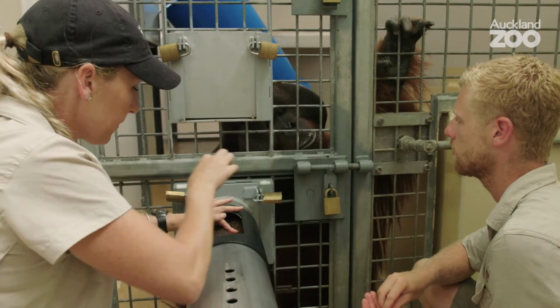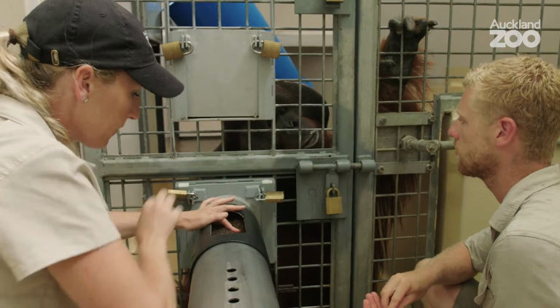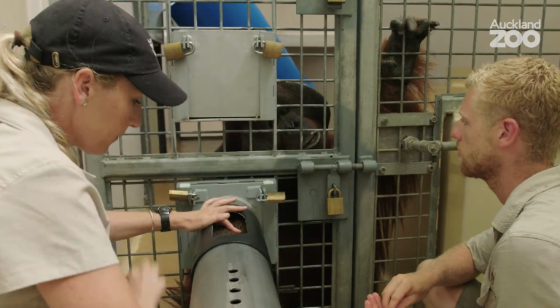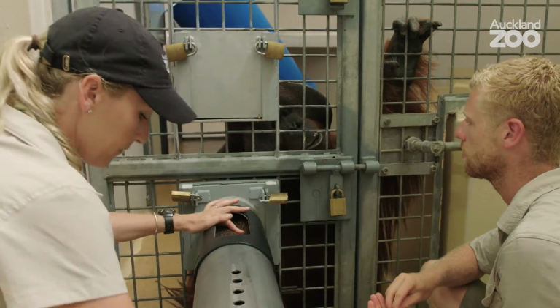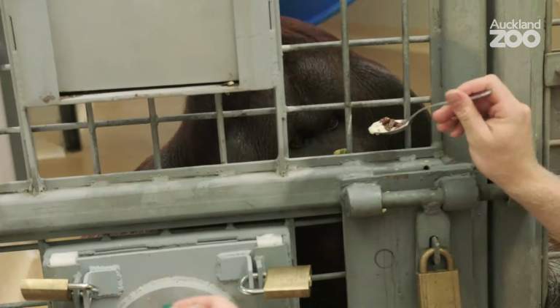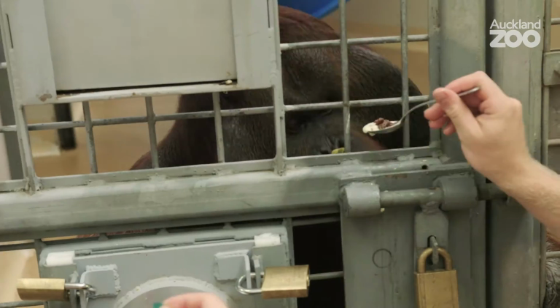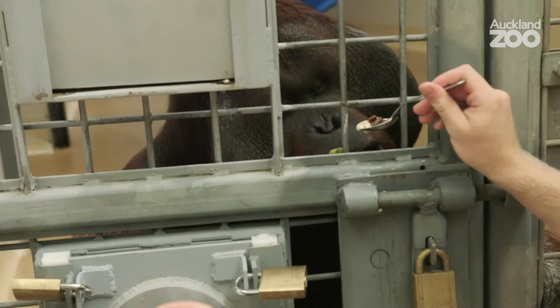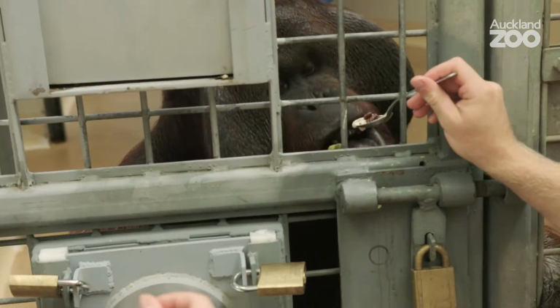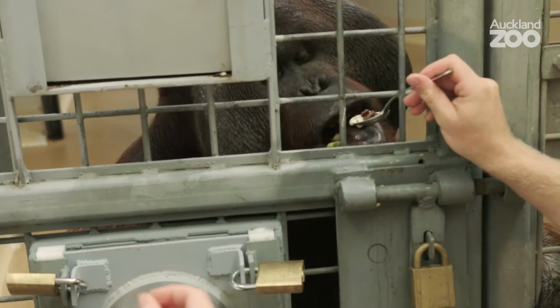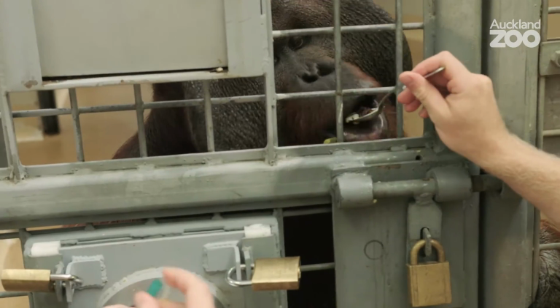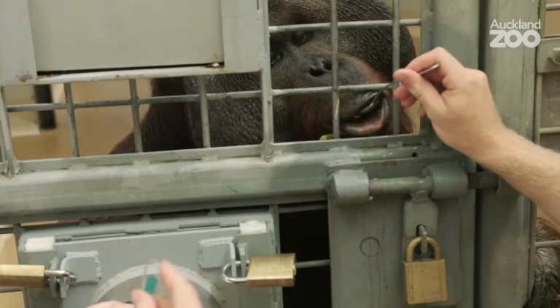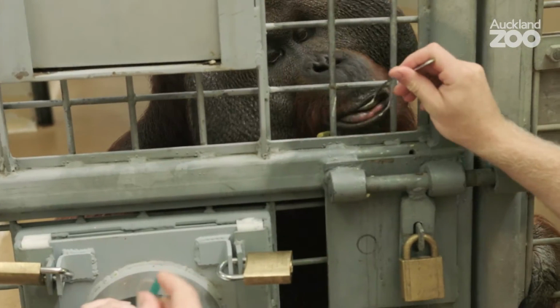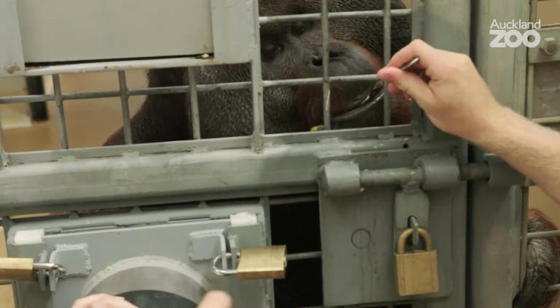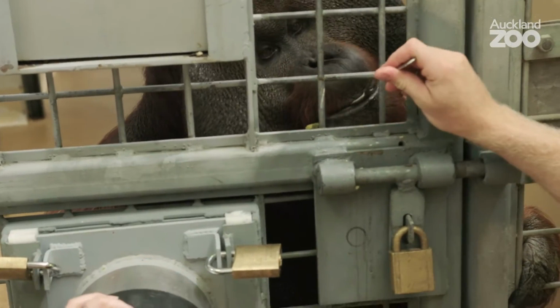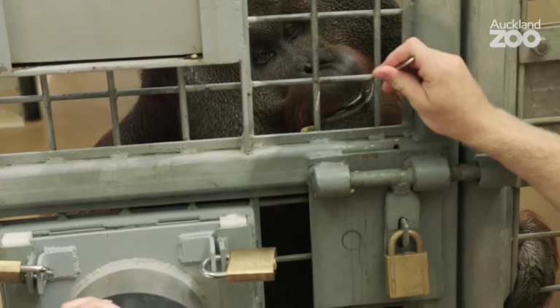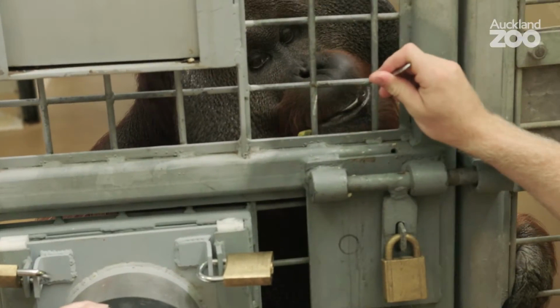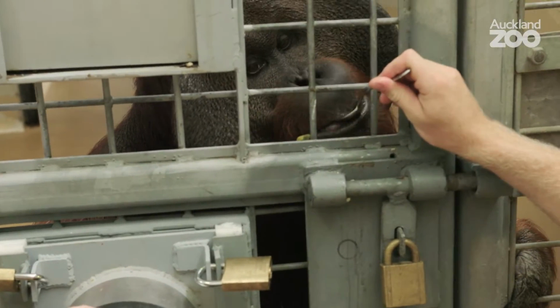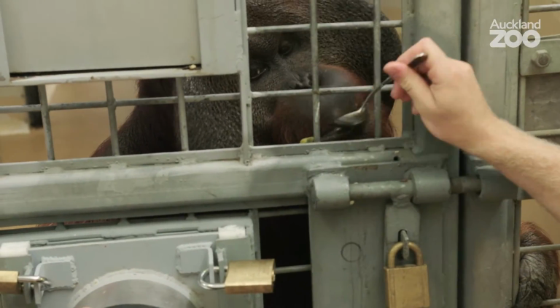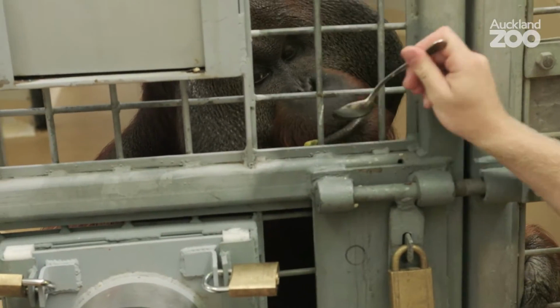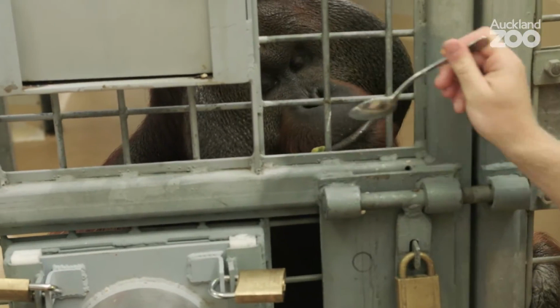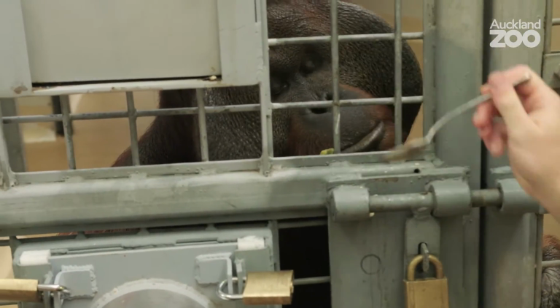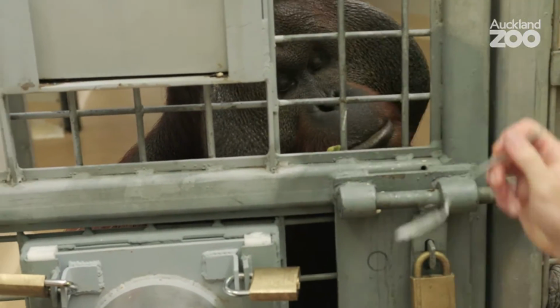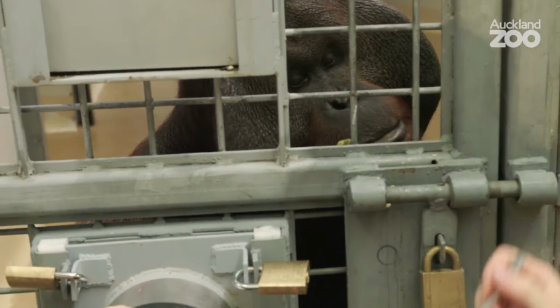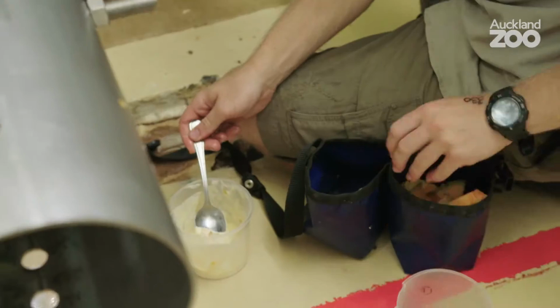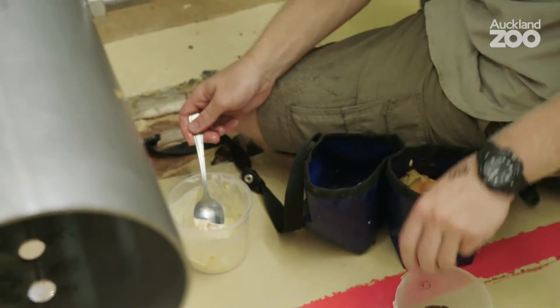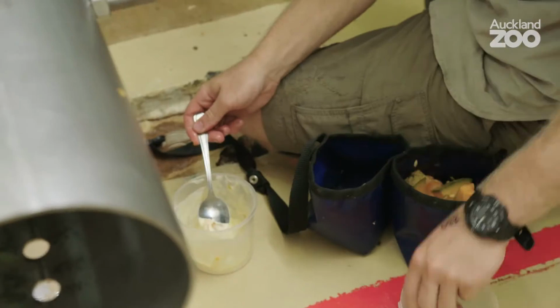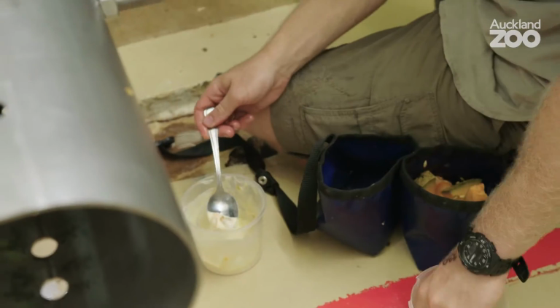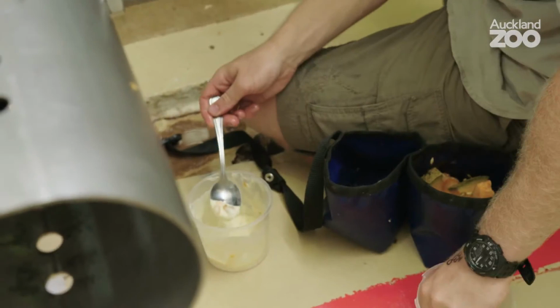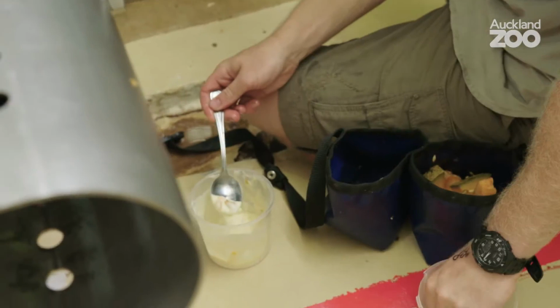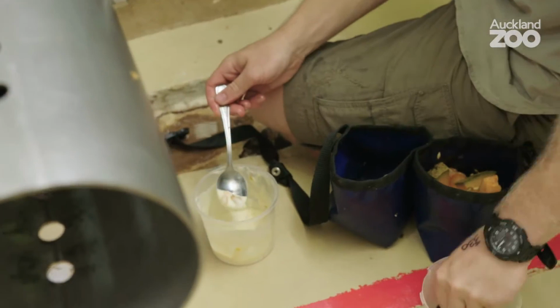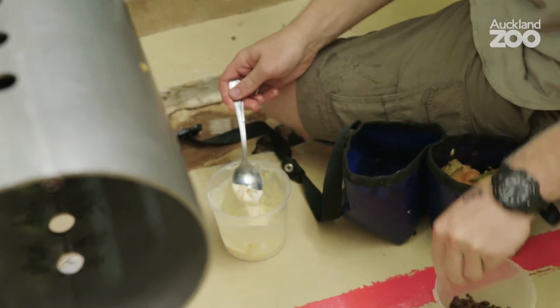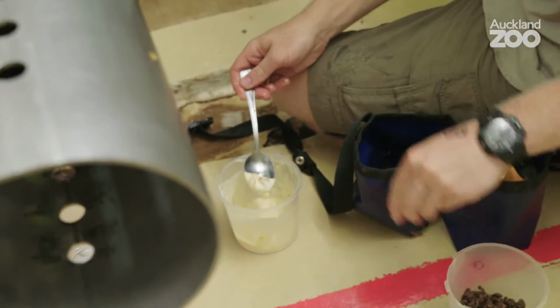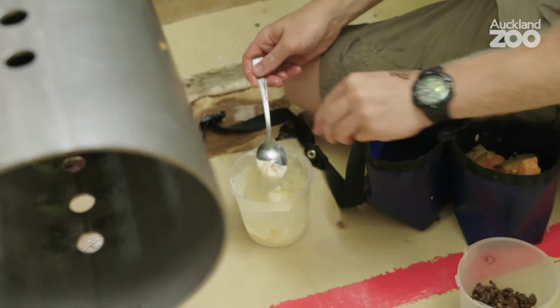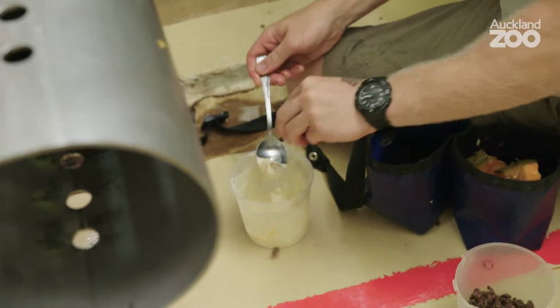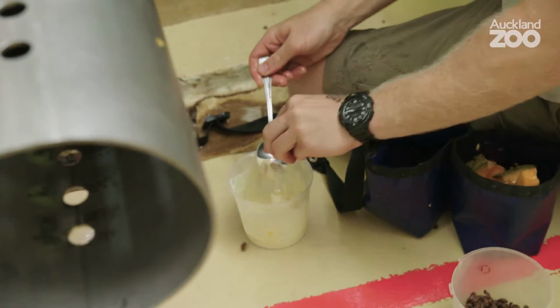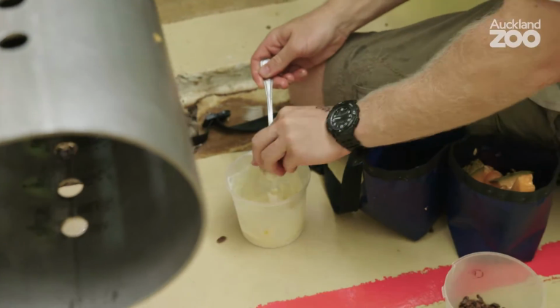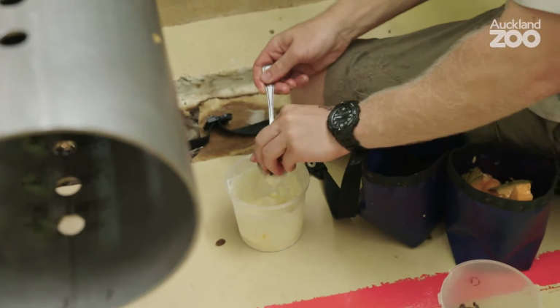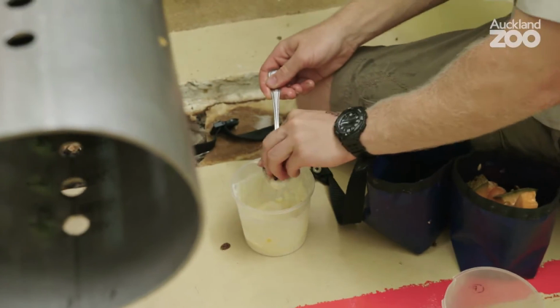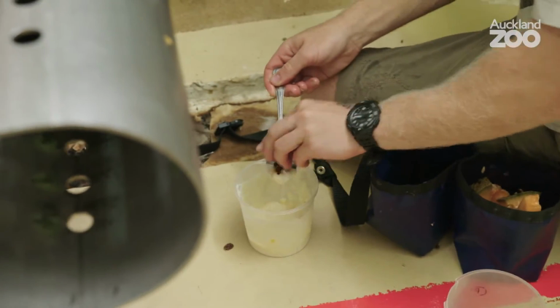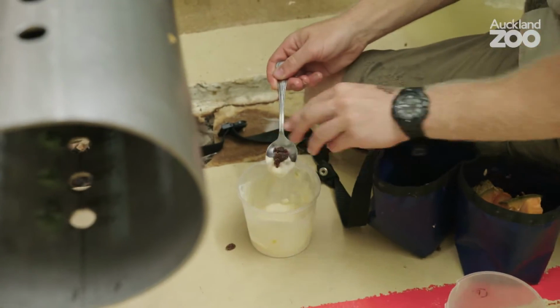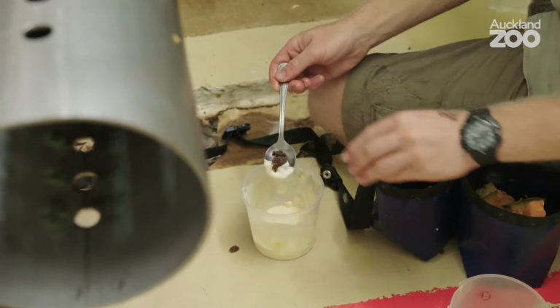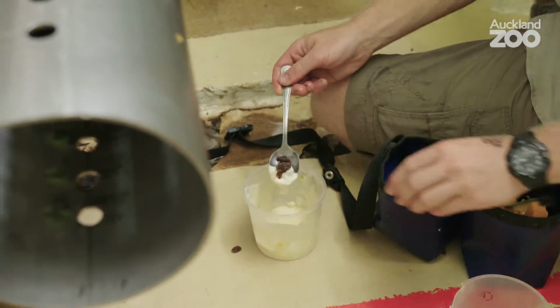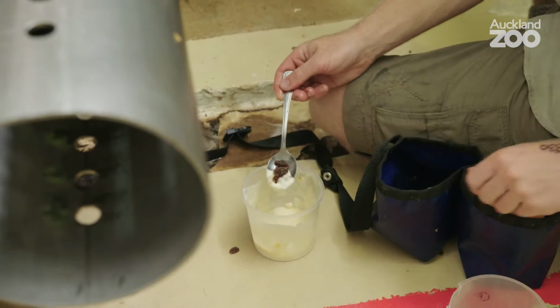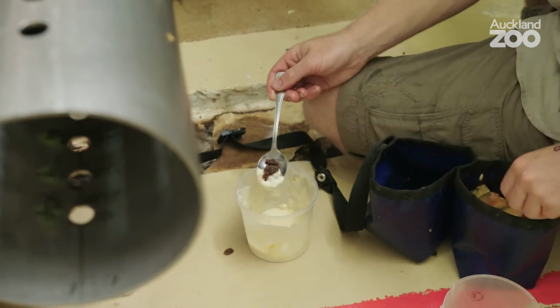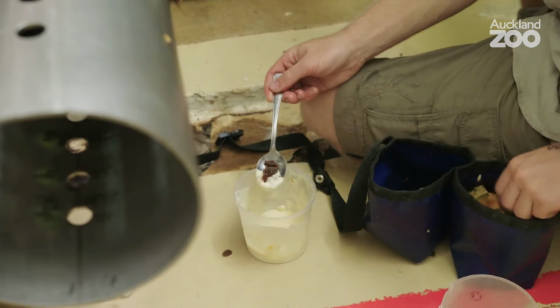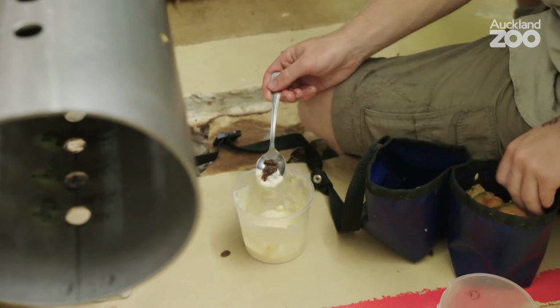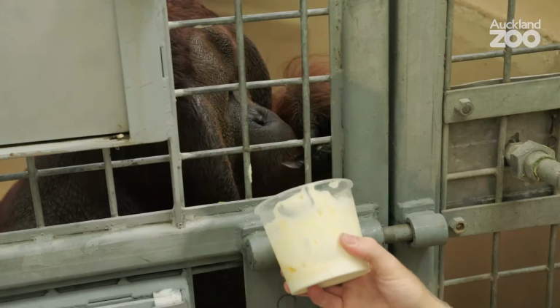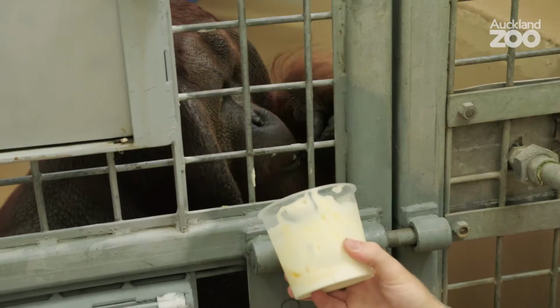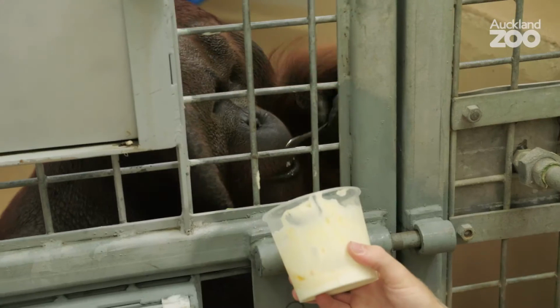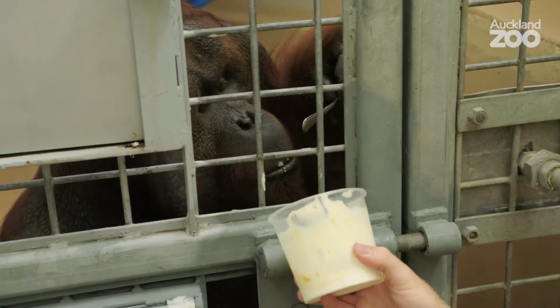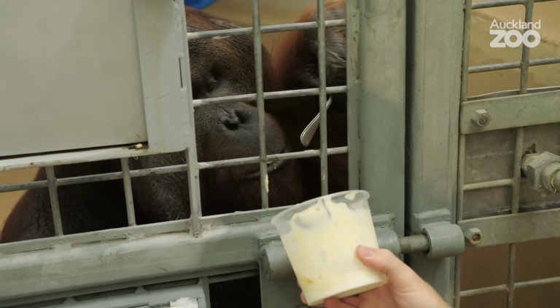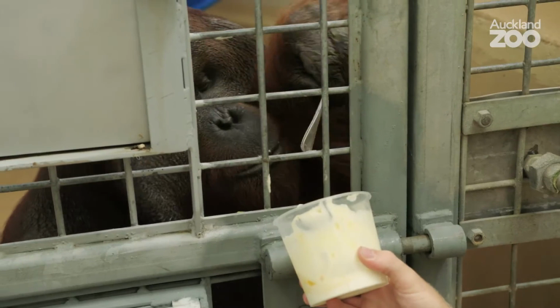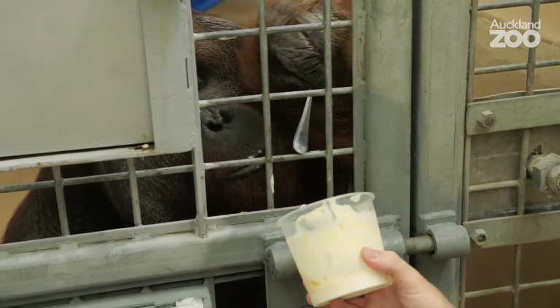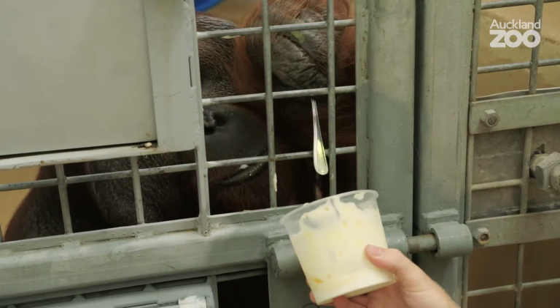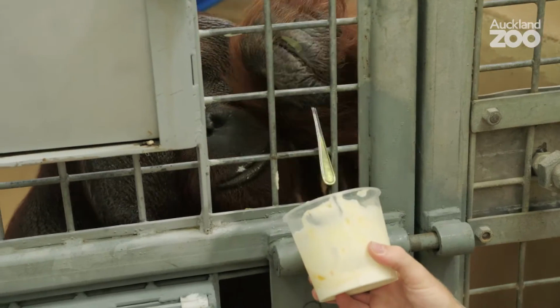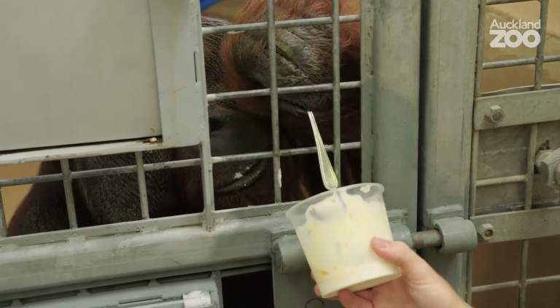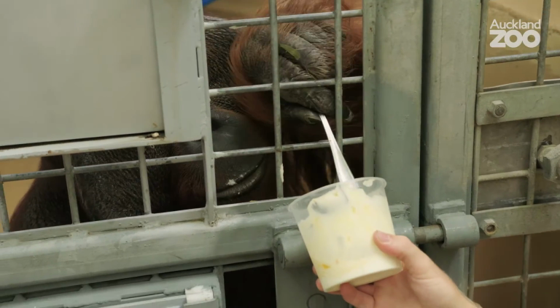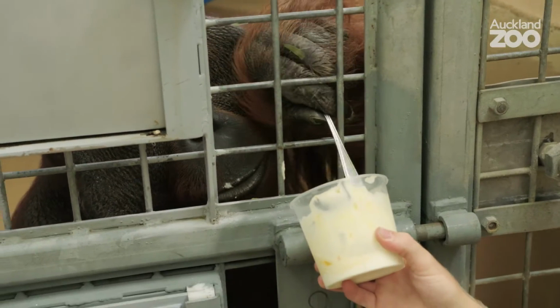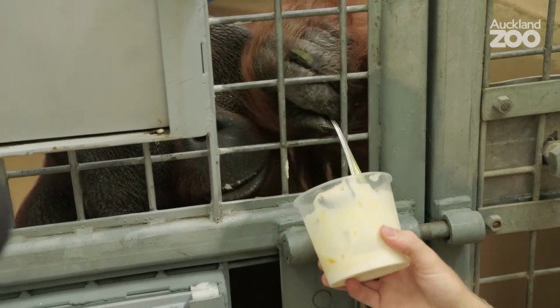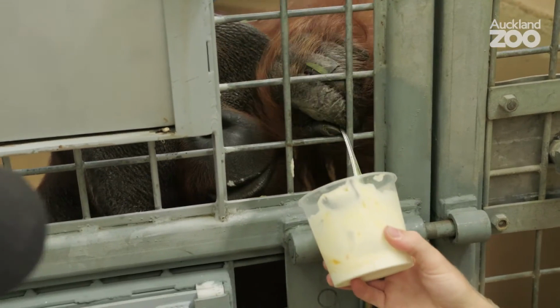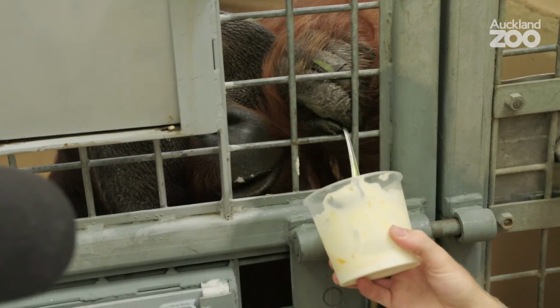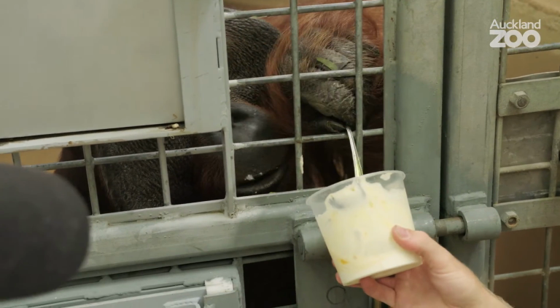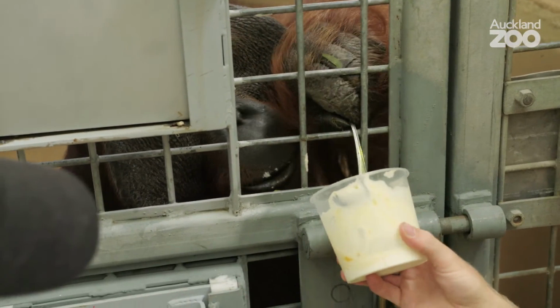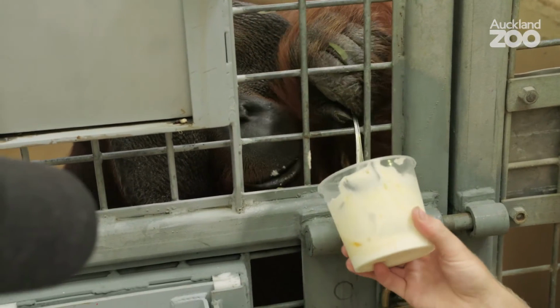Nothing bad's going to happen and he's going to get constant reinforcement — these constant goodies. We only use really high-value stuff with him, so things like honey and sultanas and all the treats that he wouldn't normally get in his diet.